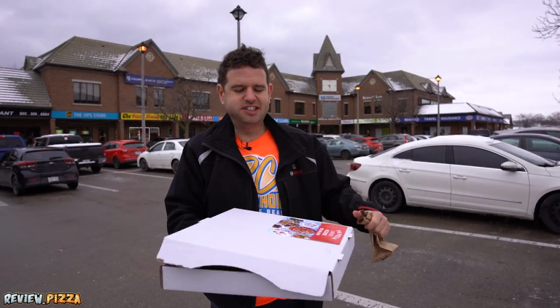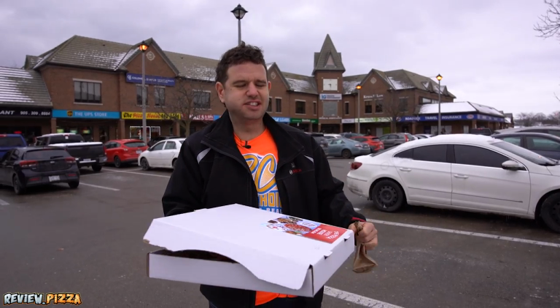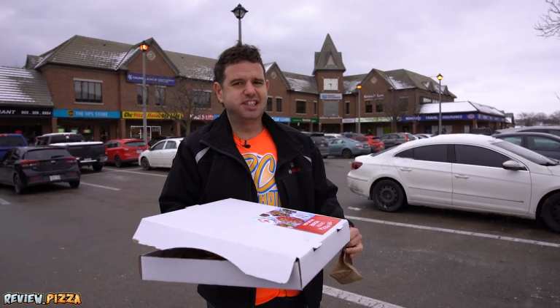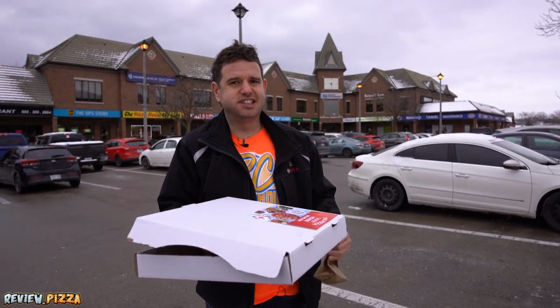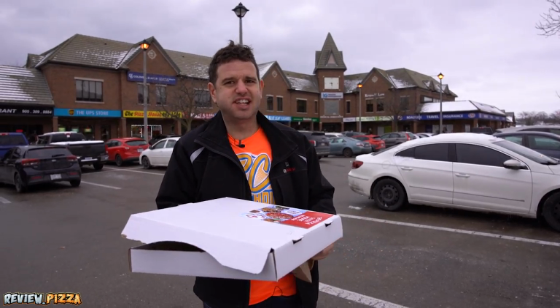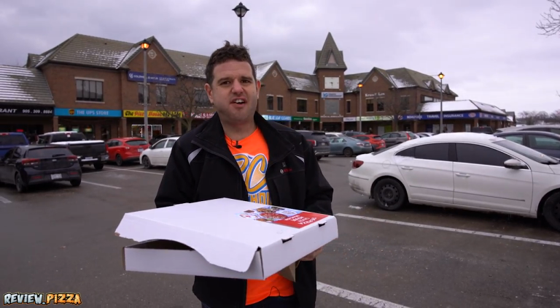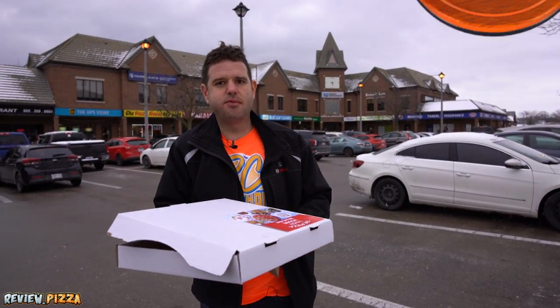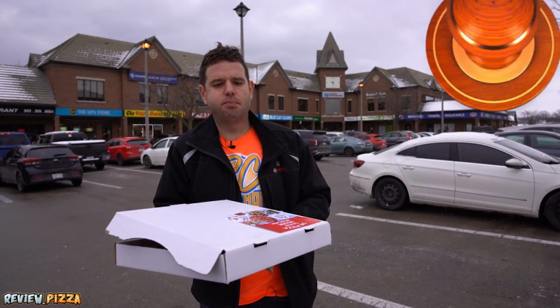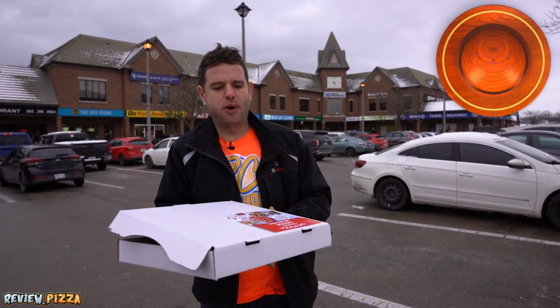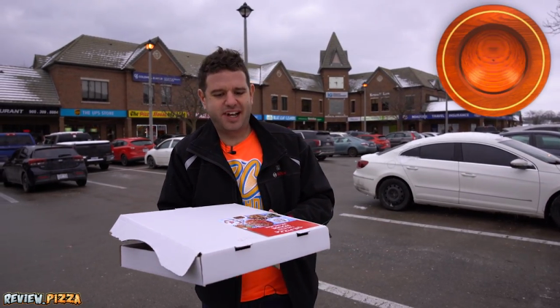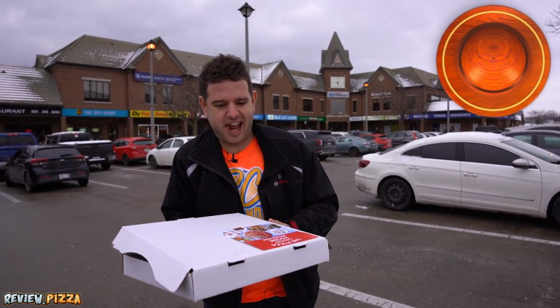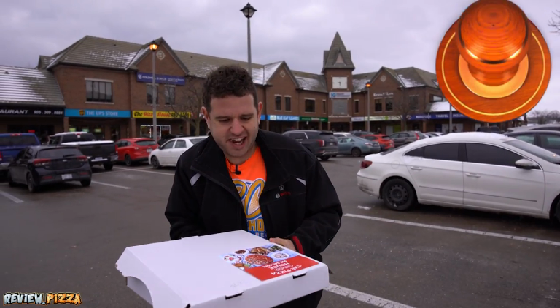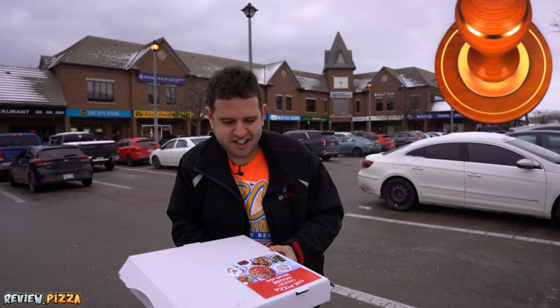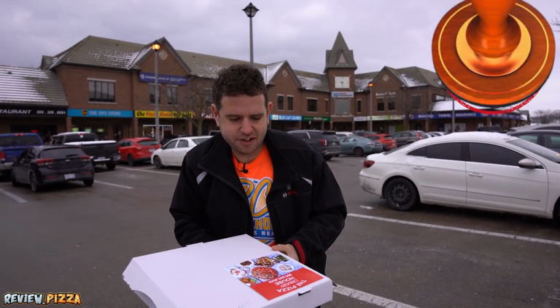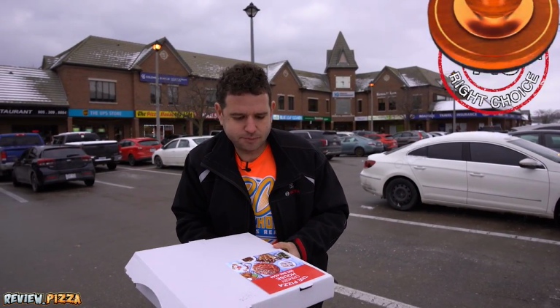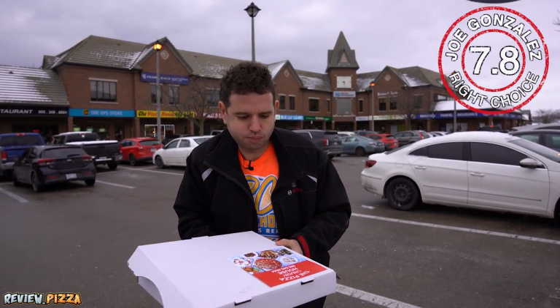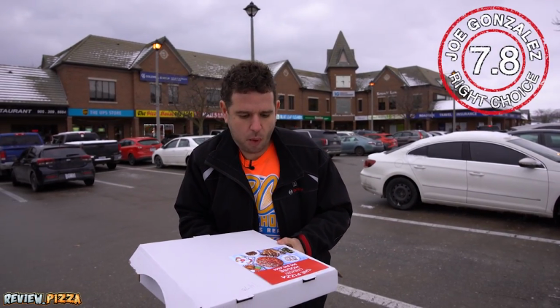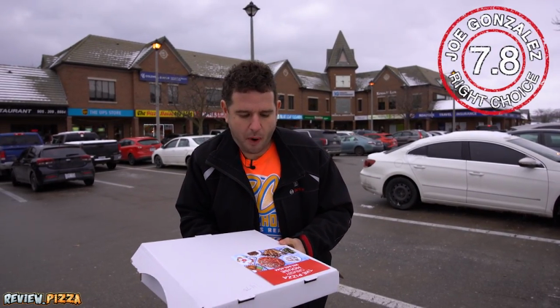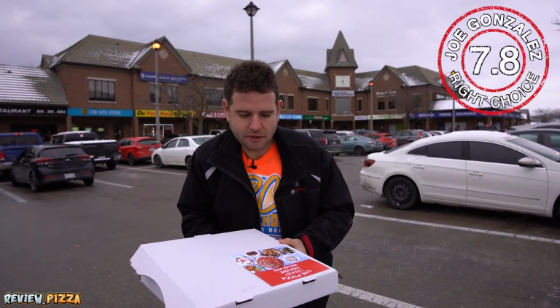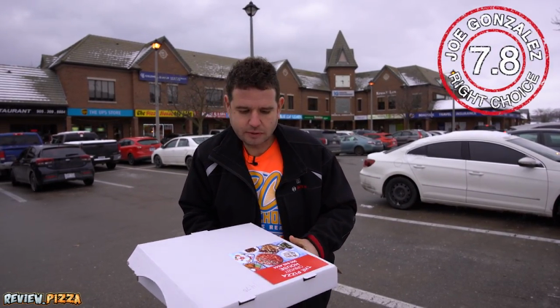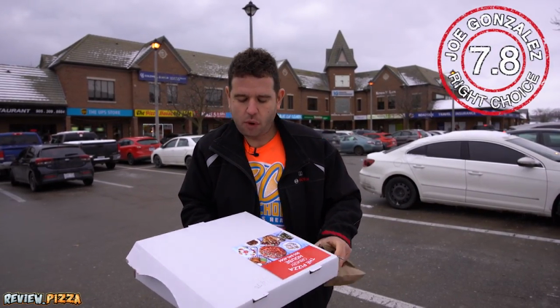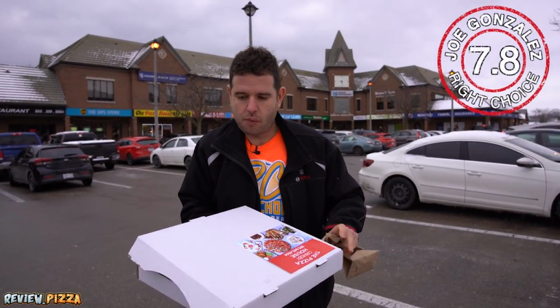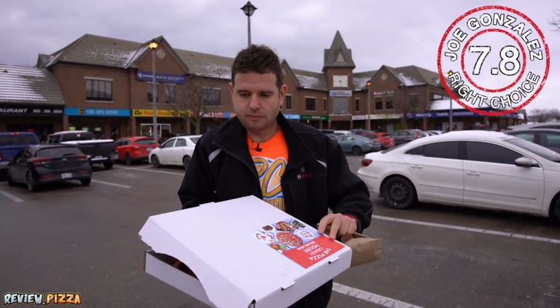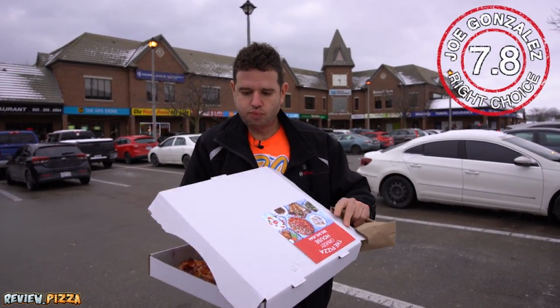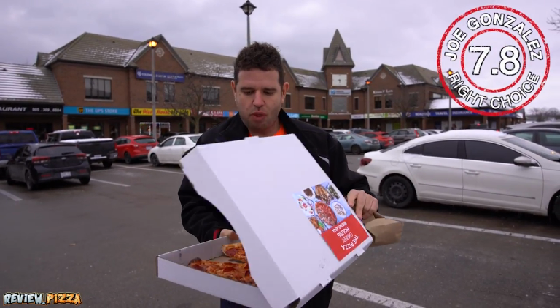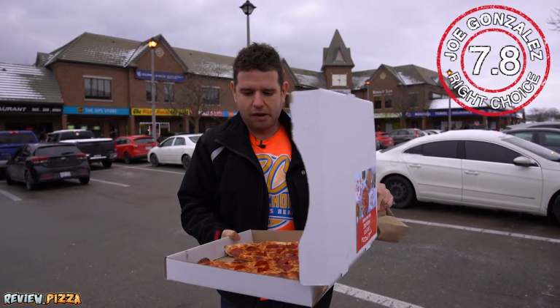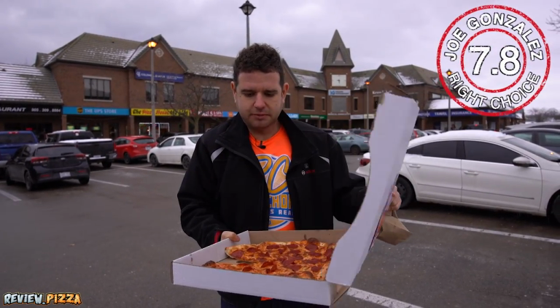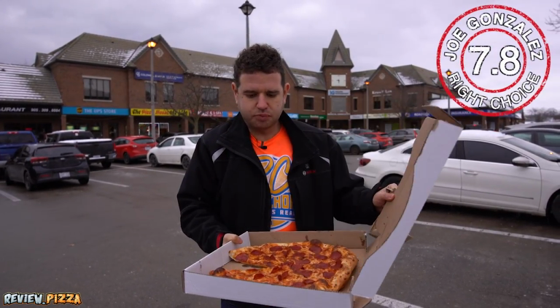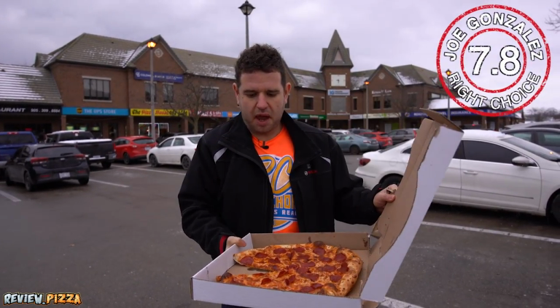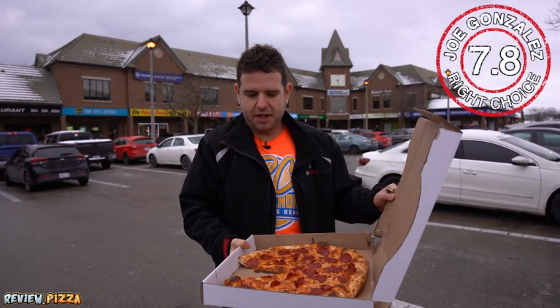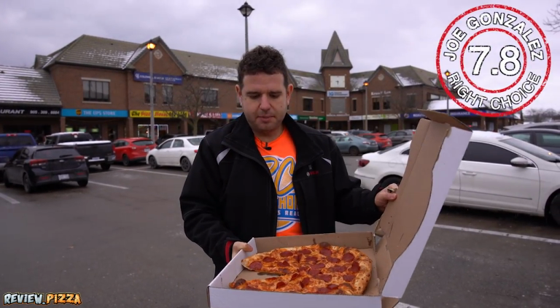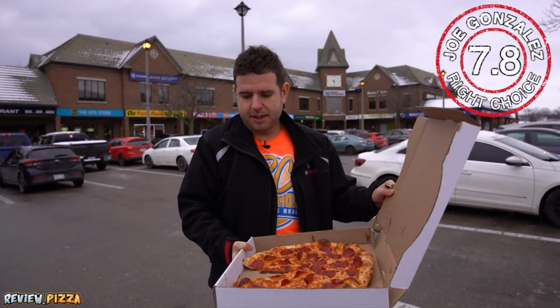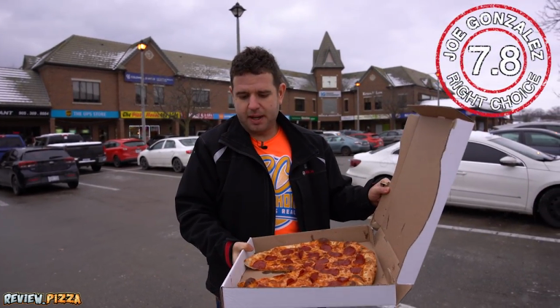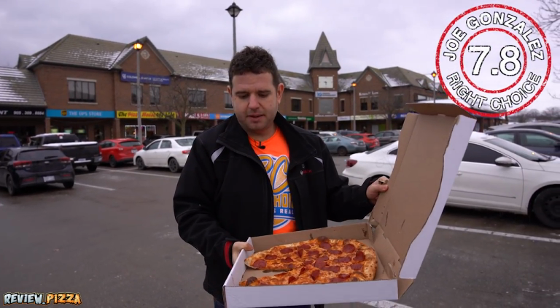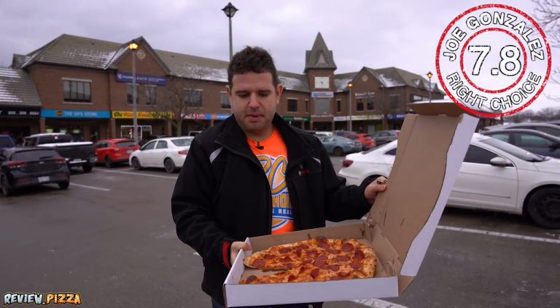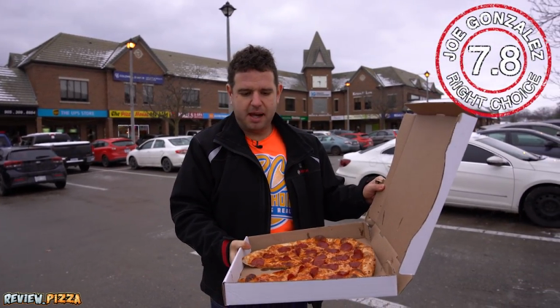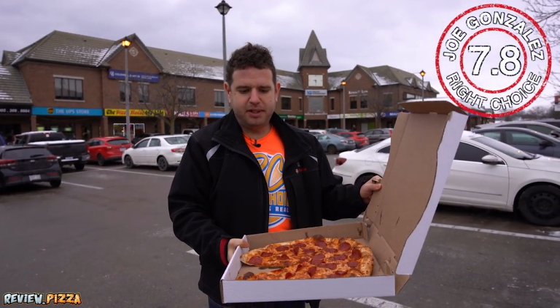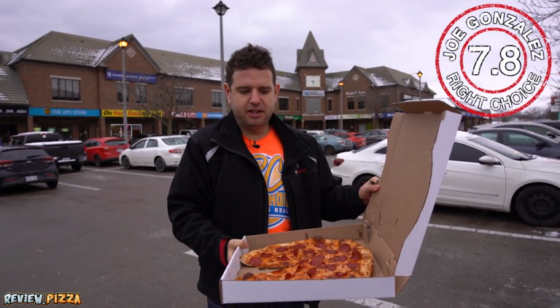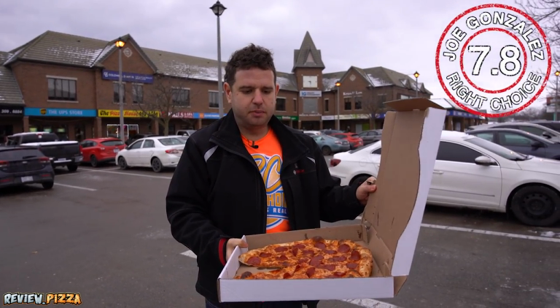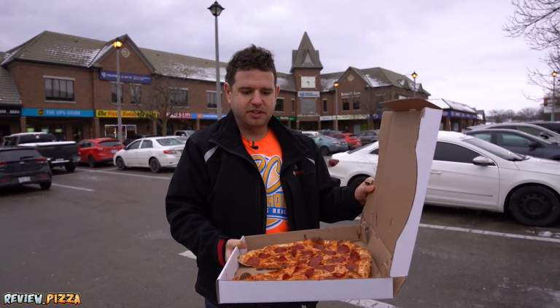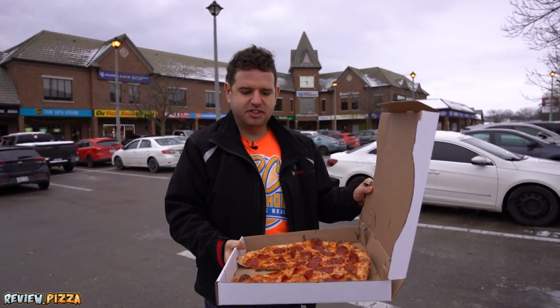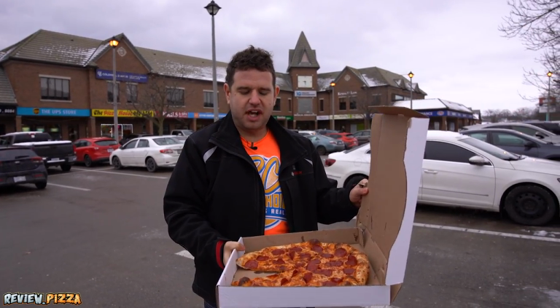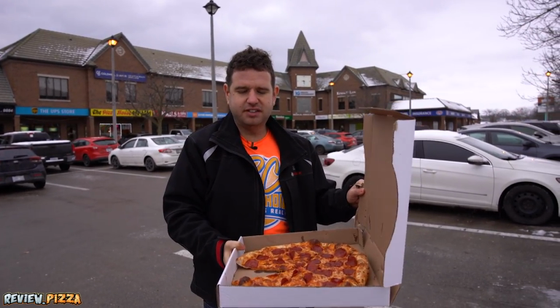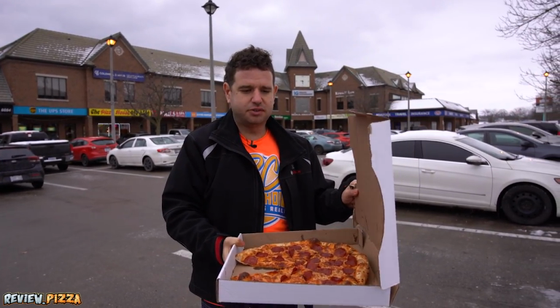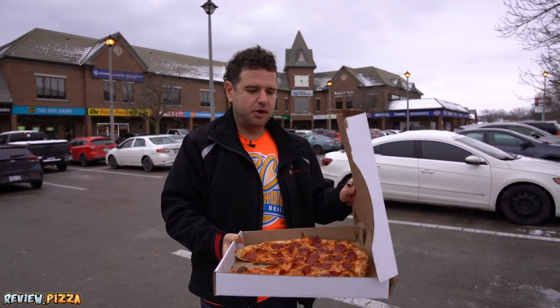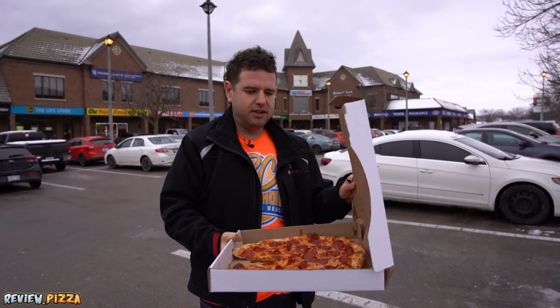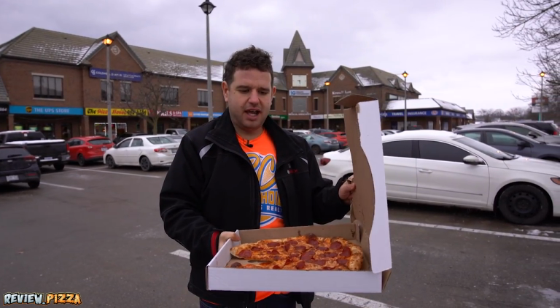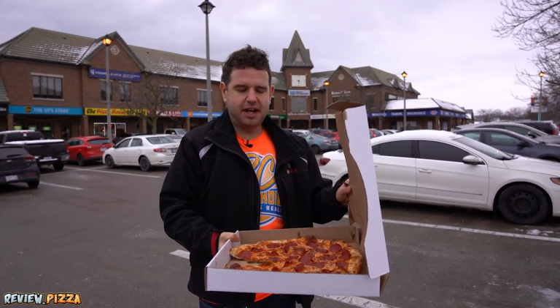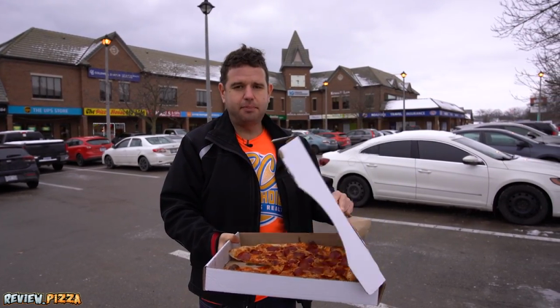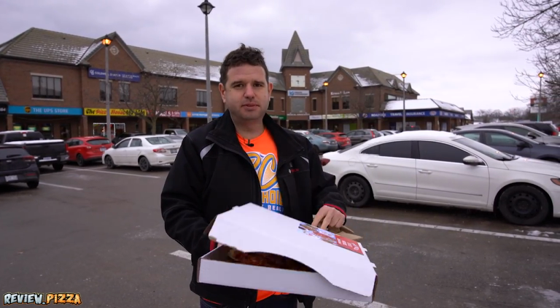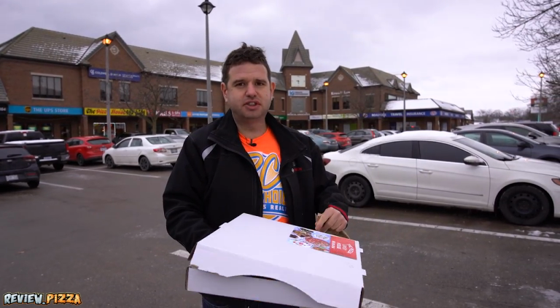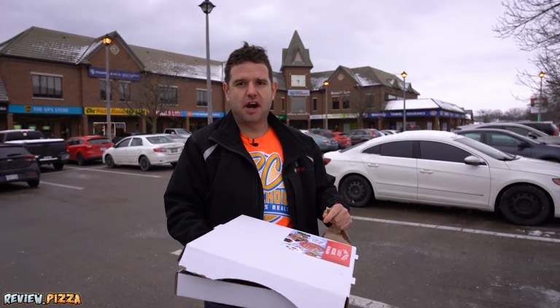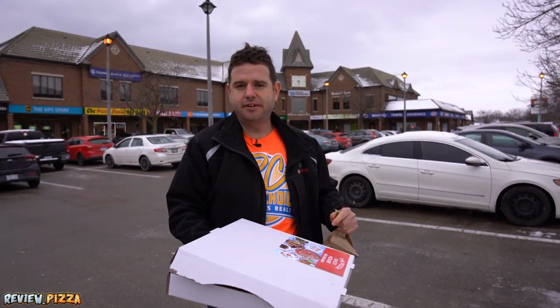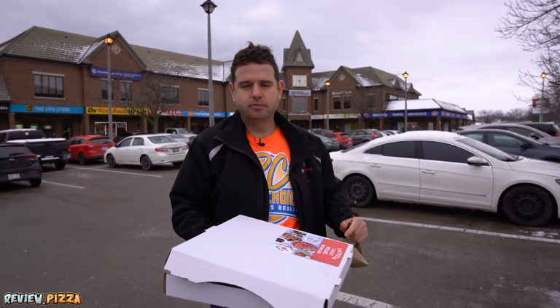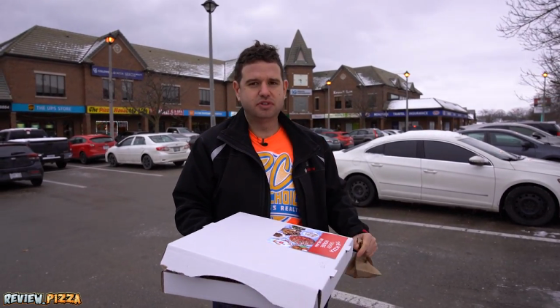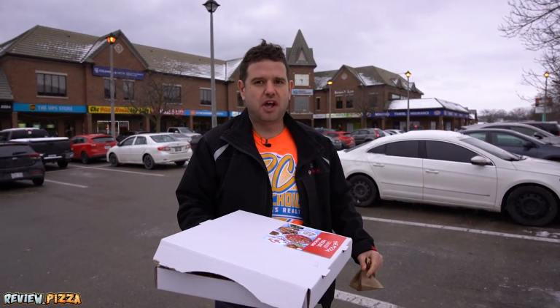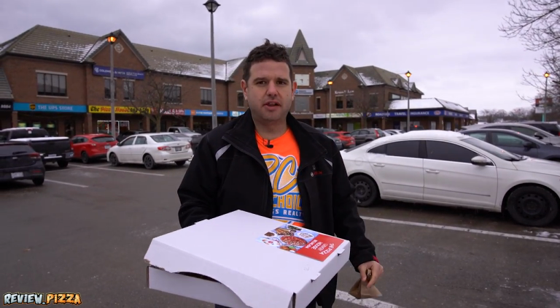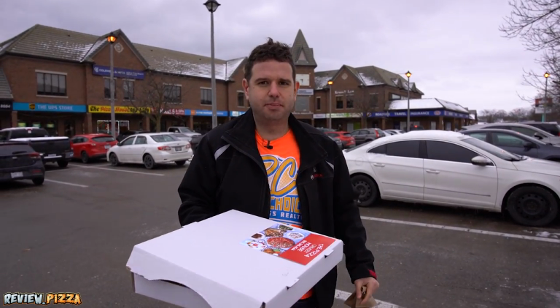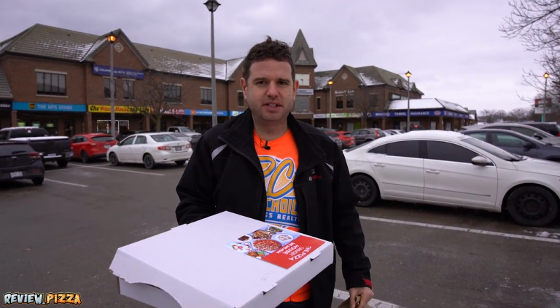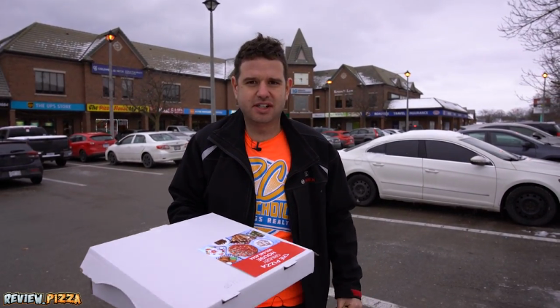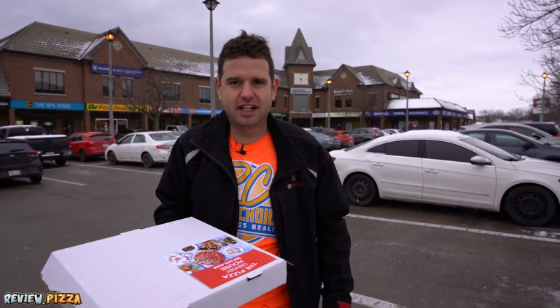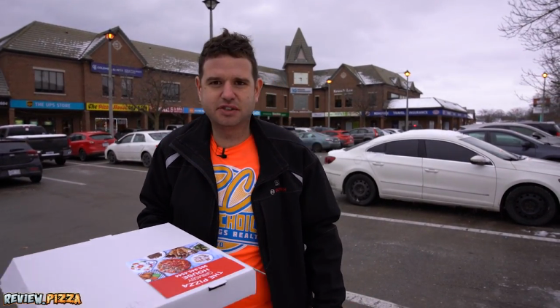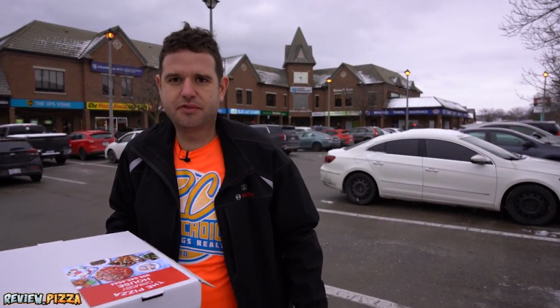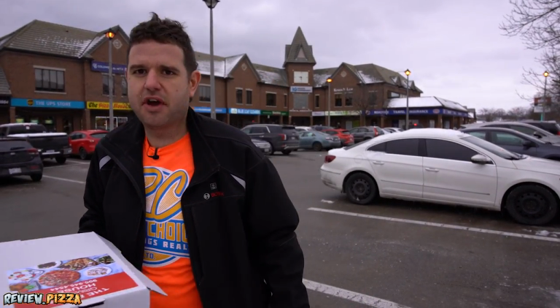Easily a 7.8. How do you make it better? Maybe a little more sauce. Throw in that cup and char. Solid pizza and that's the review.